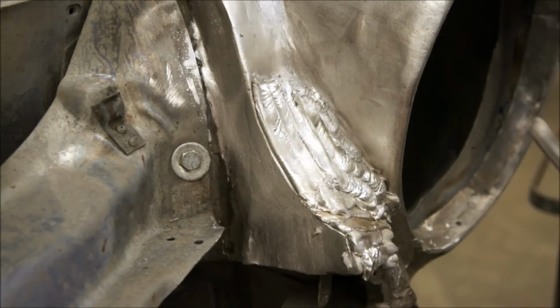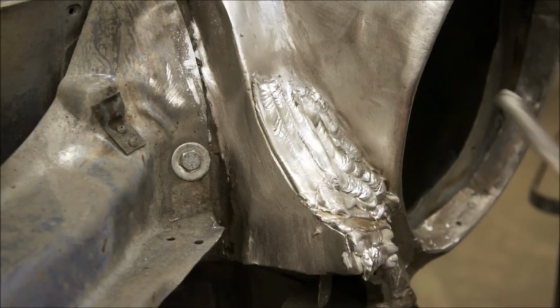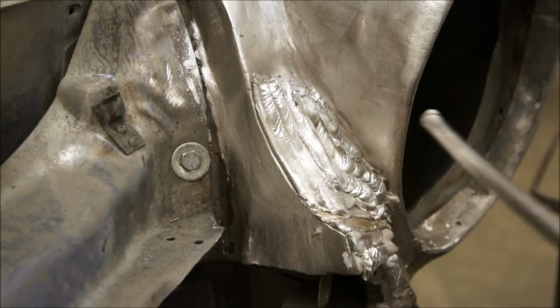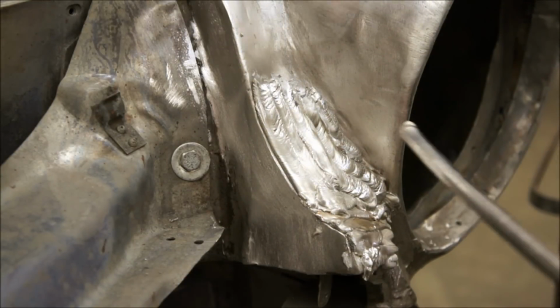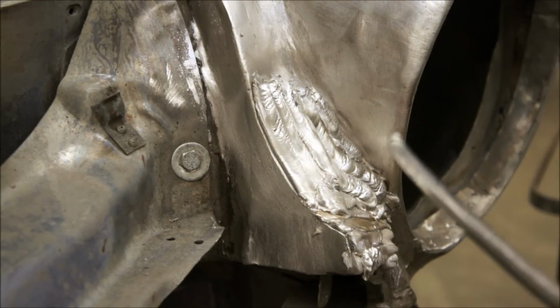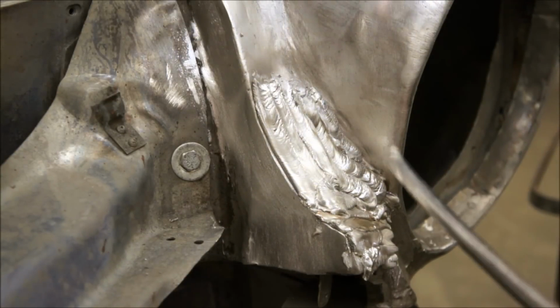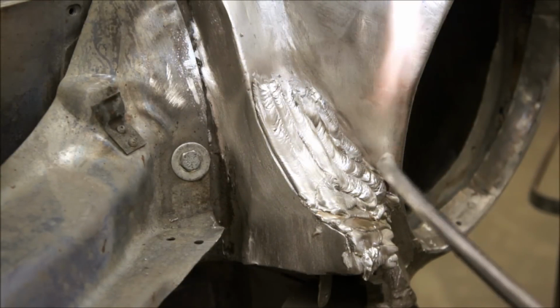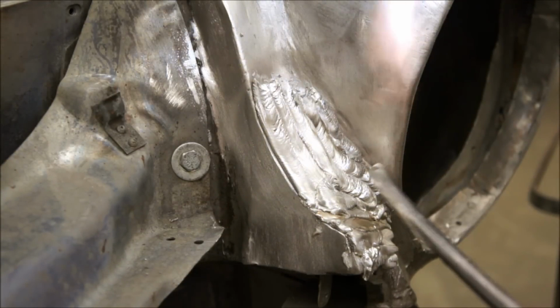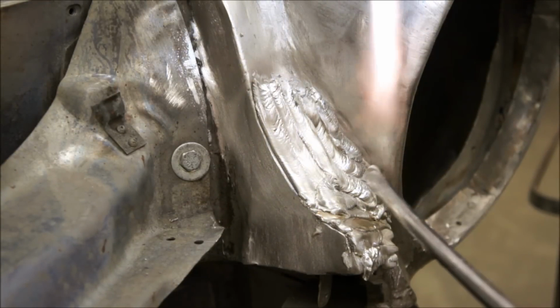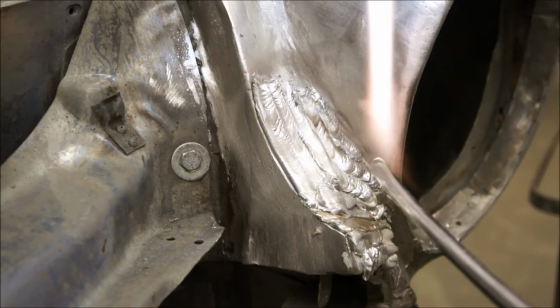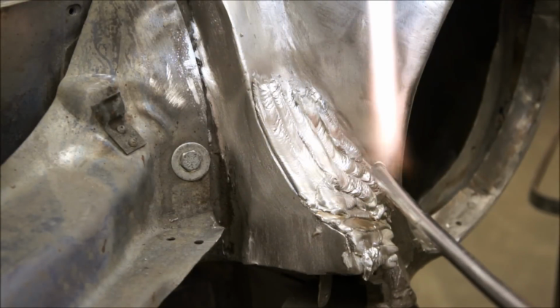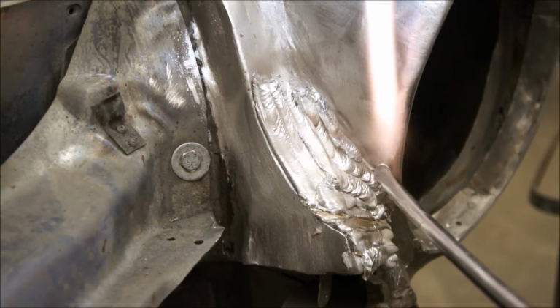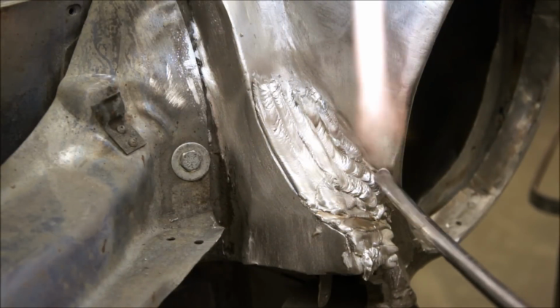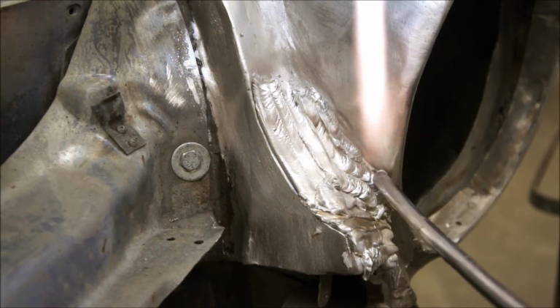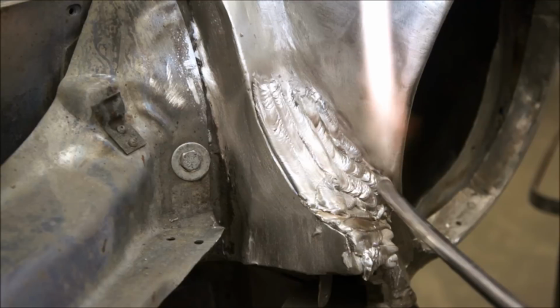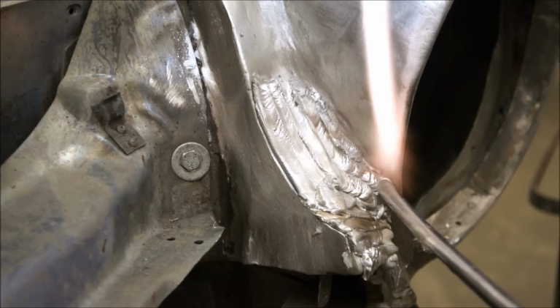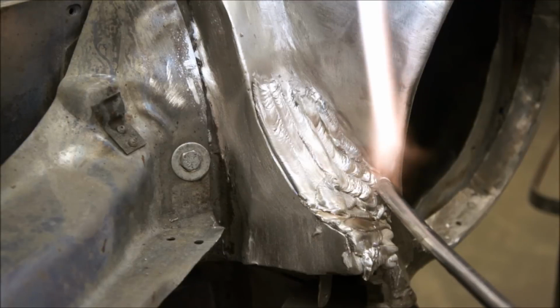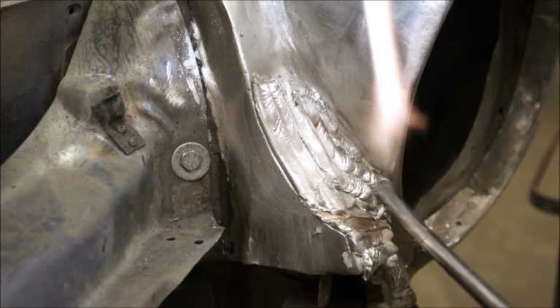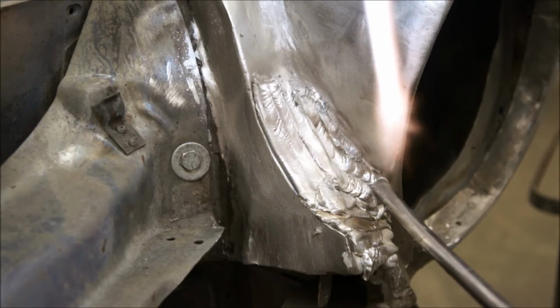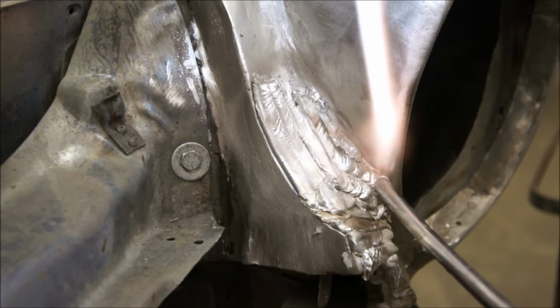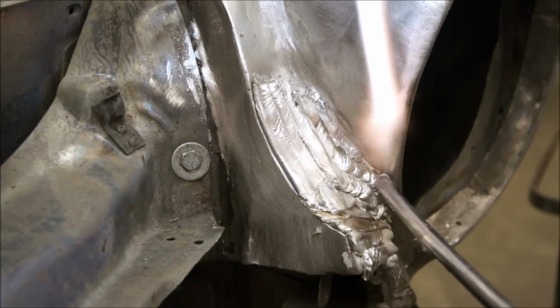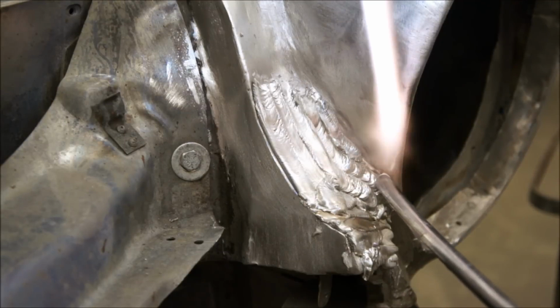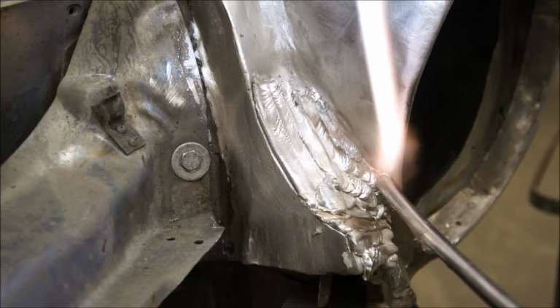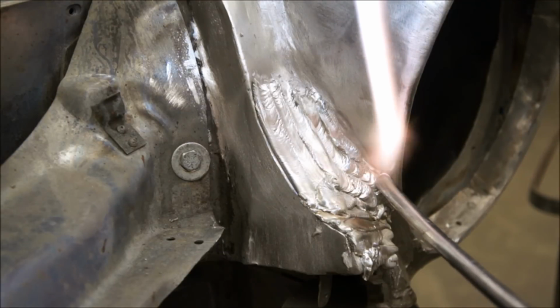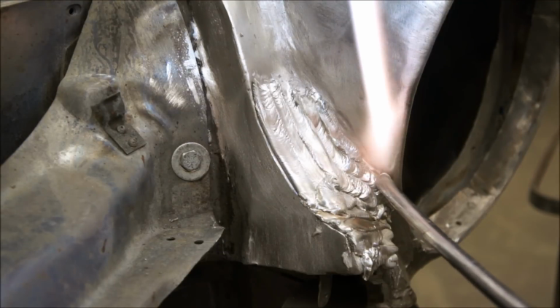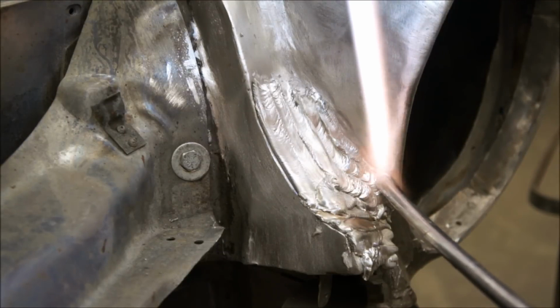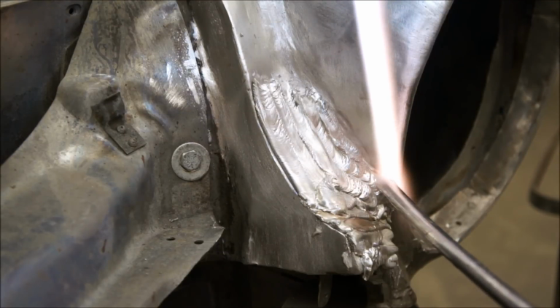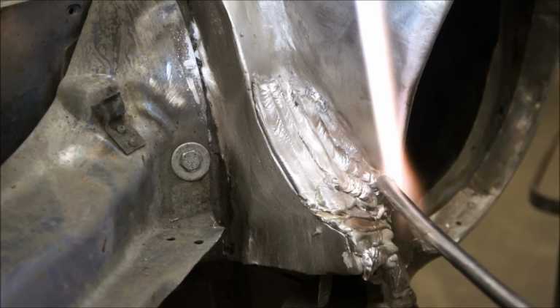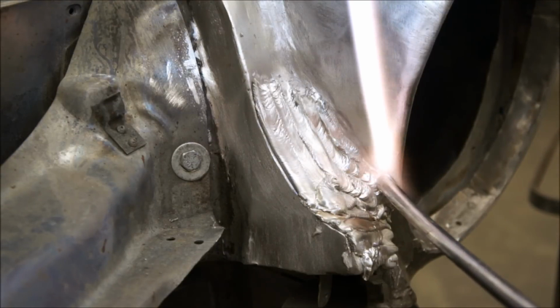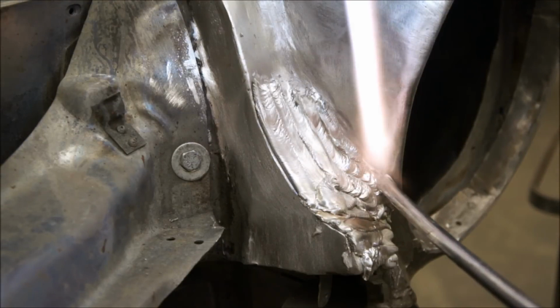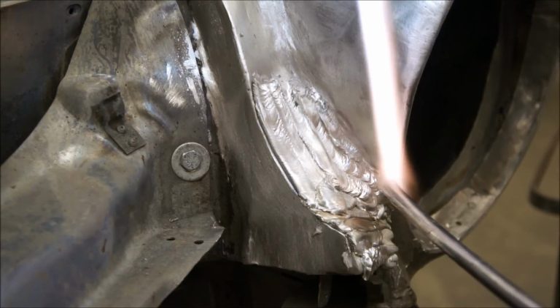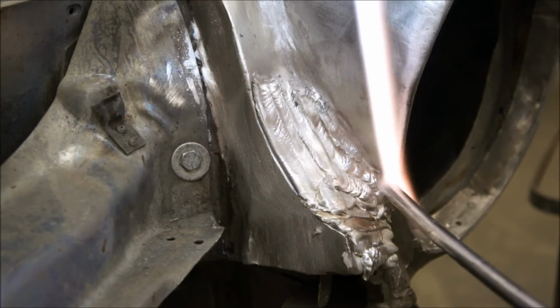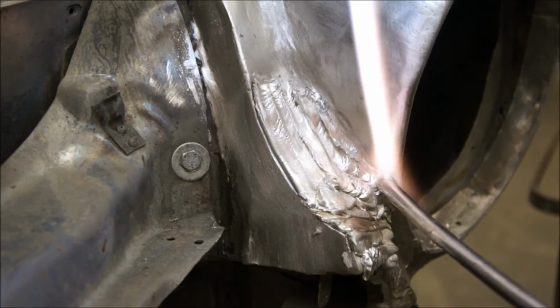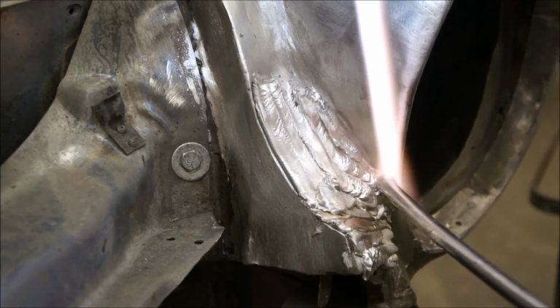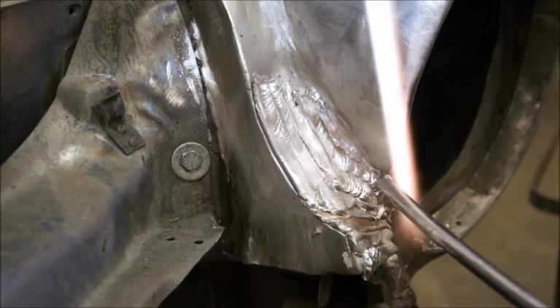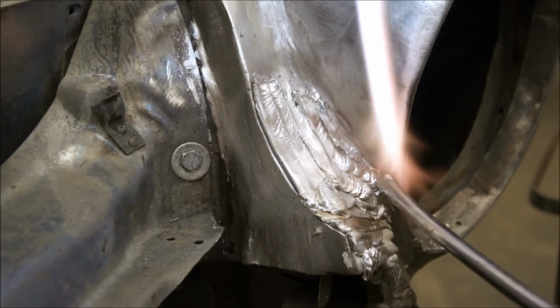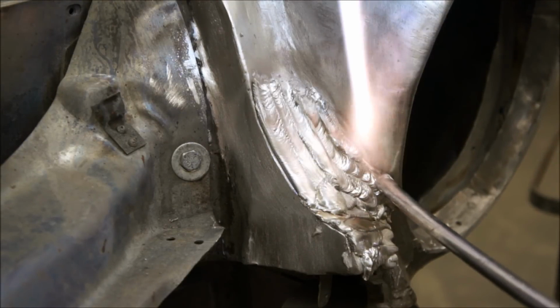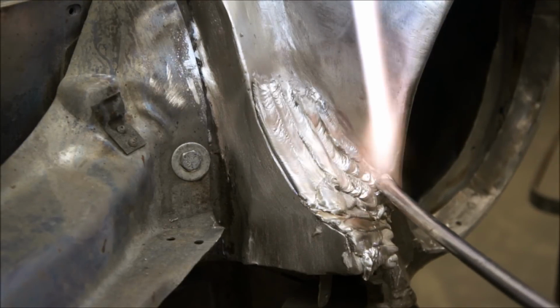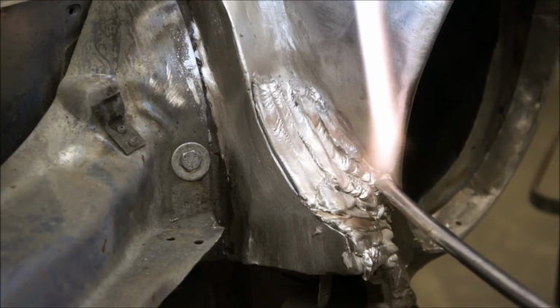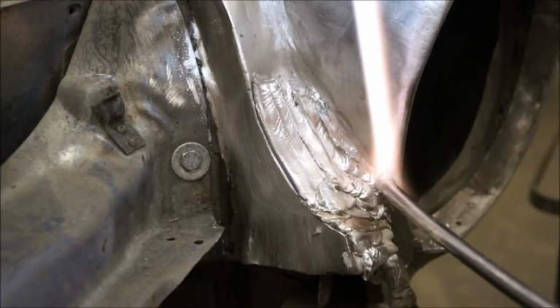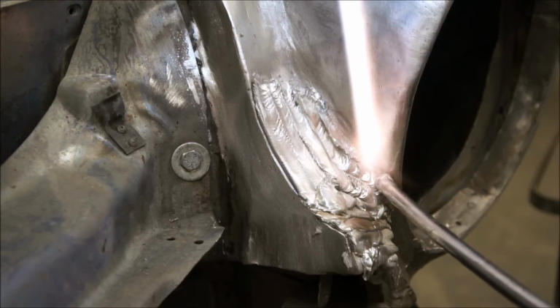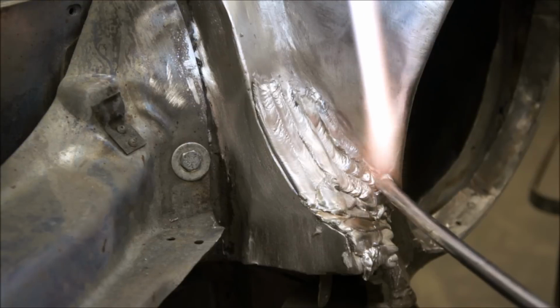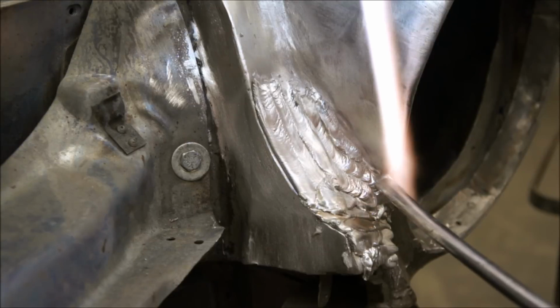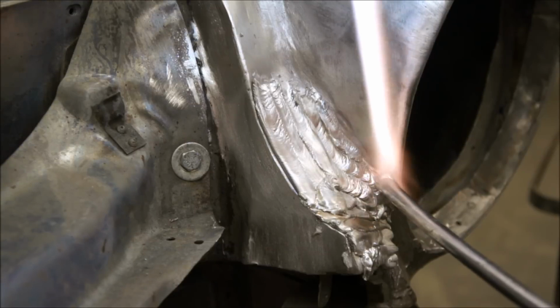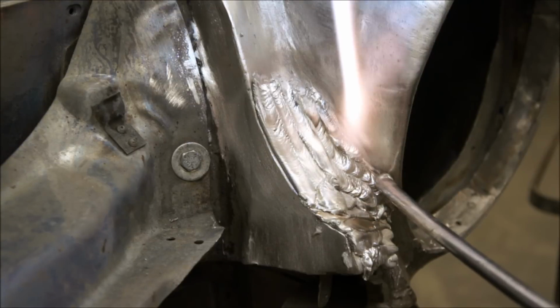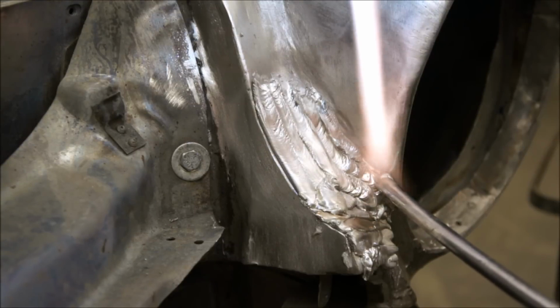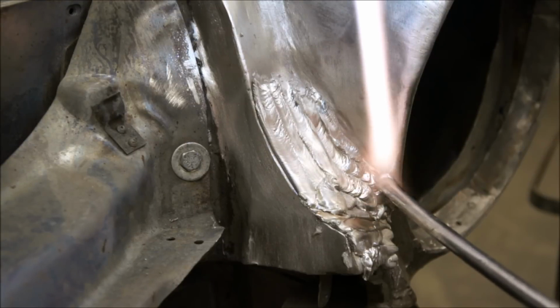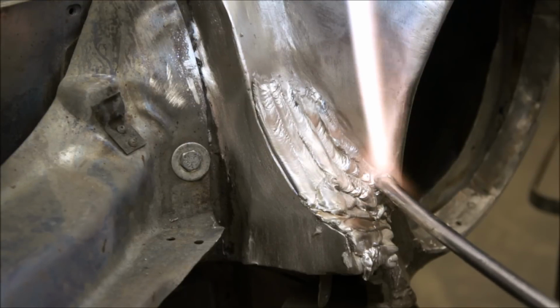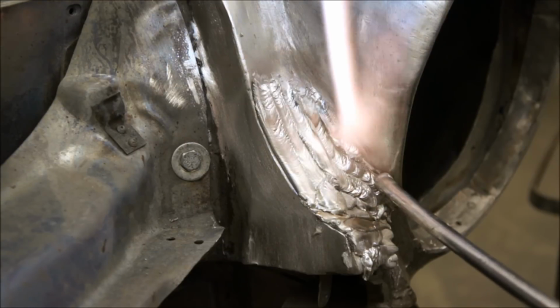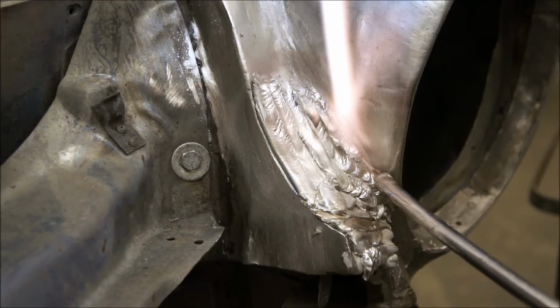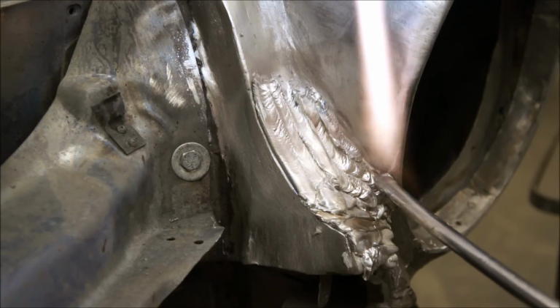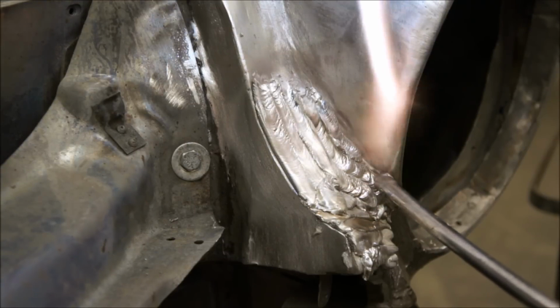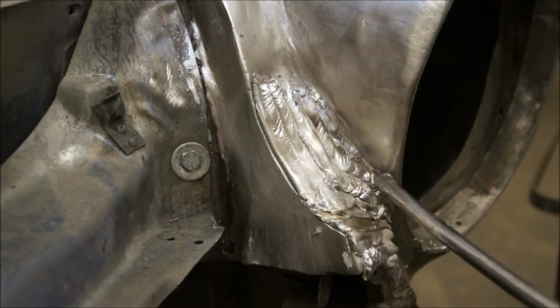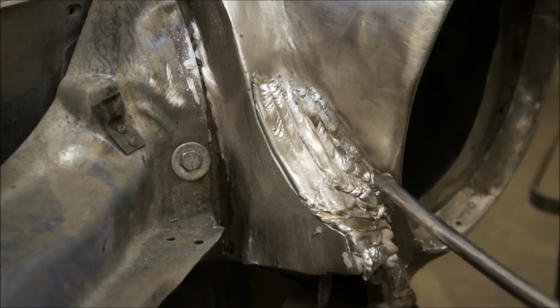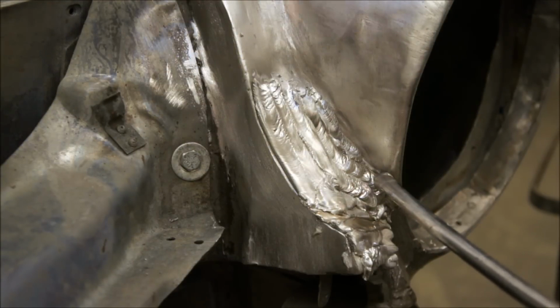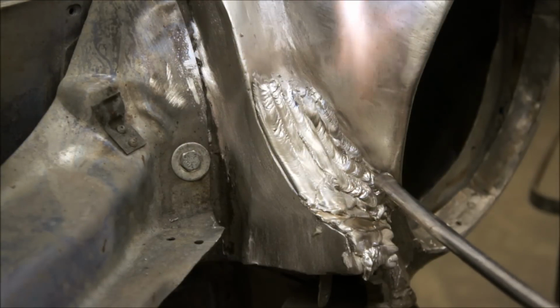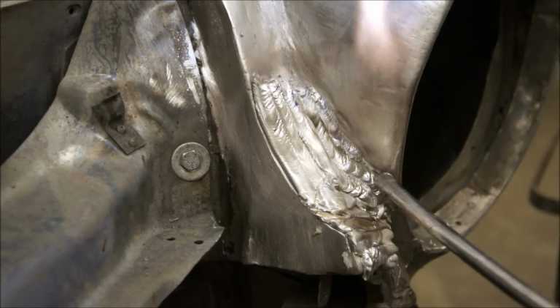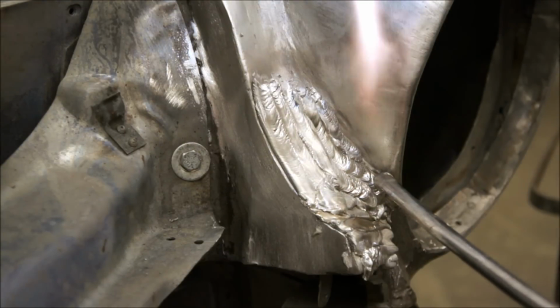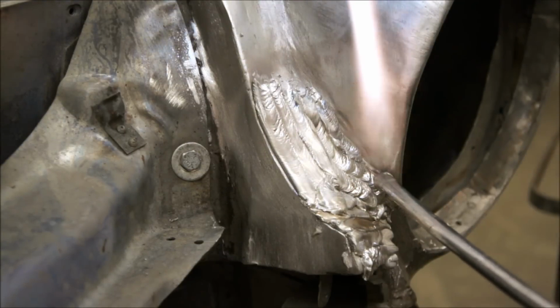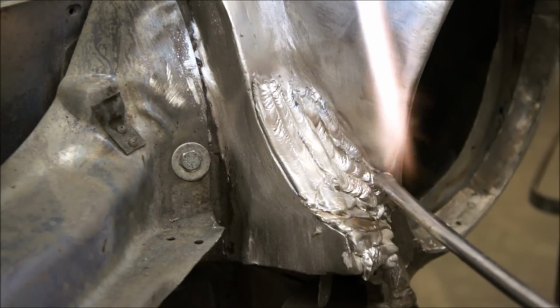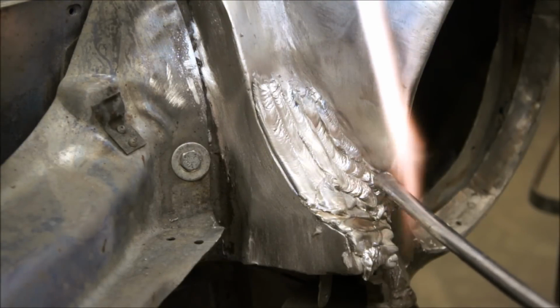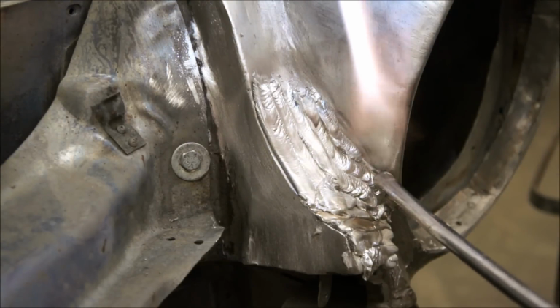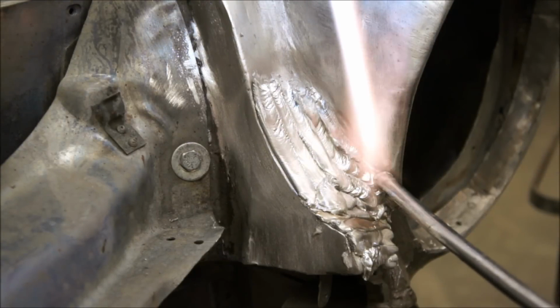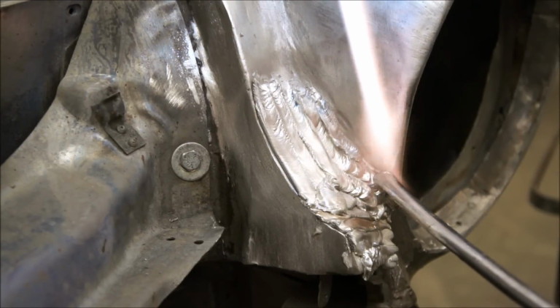See how that lead wanted to run and he had to back his flame off? He's just in a good formable state.